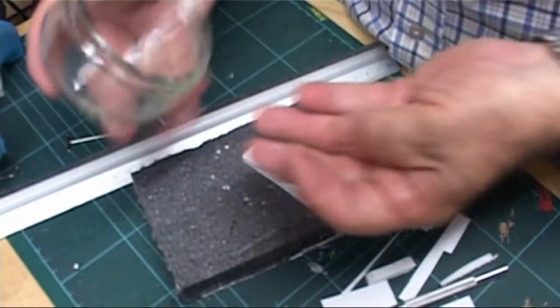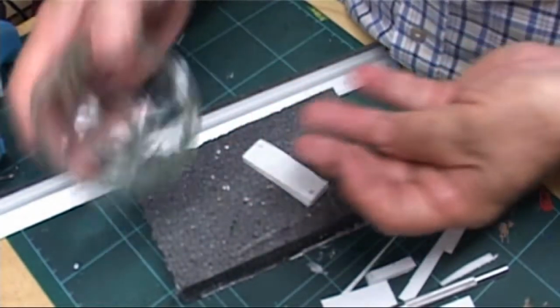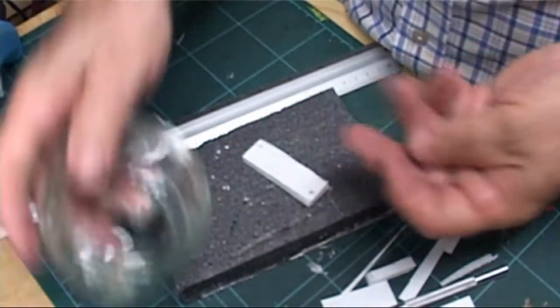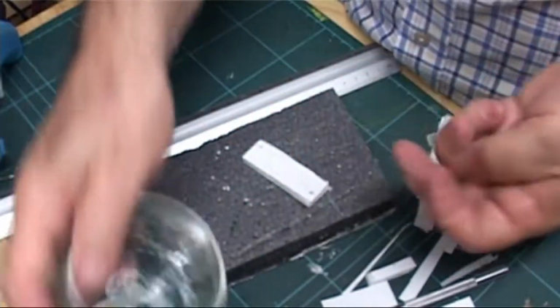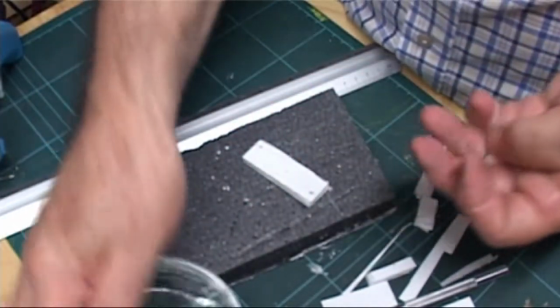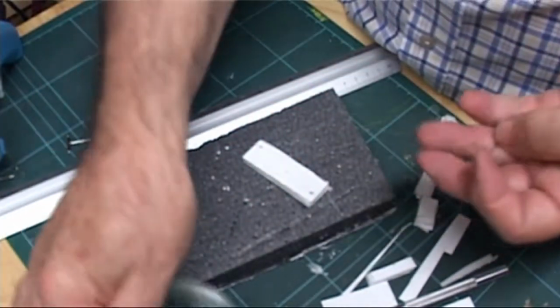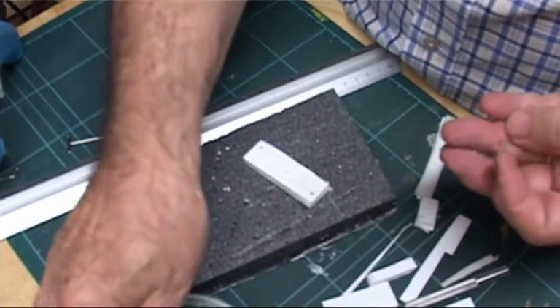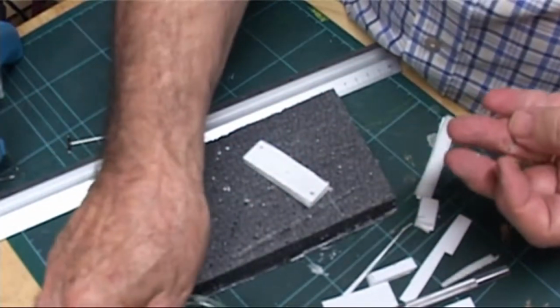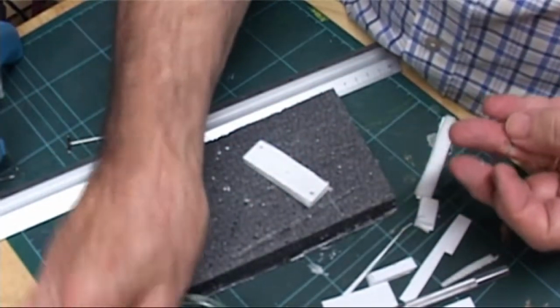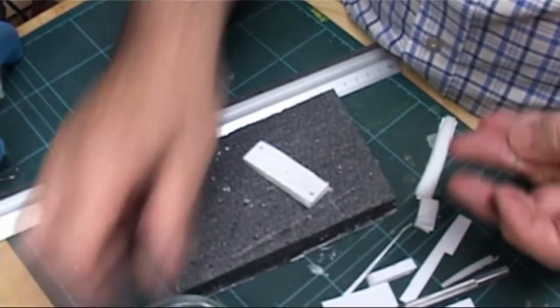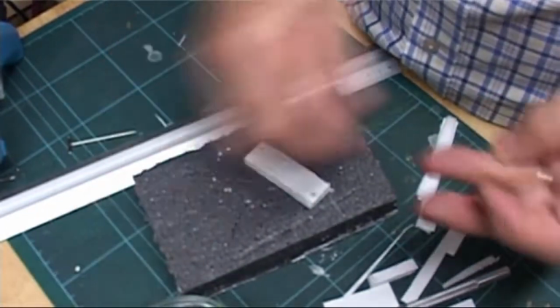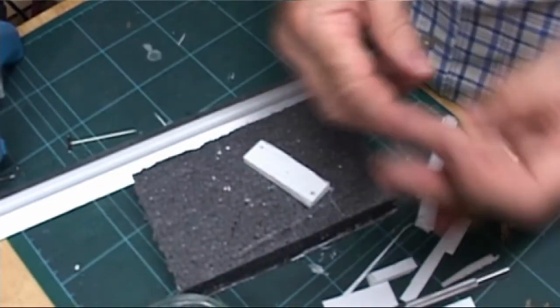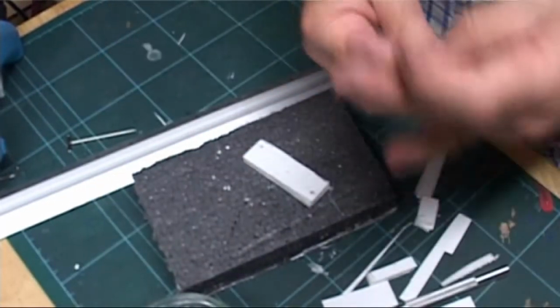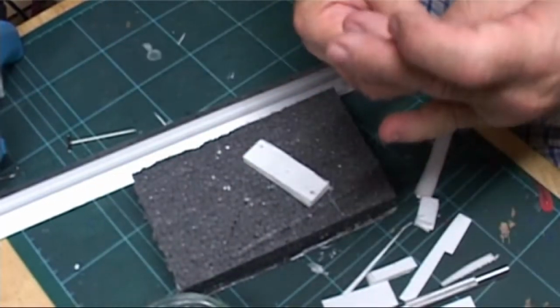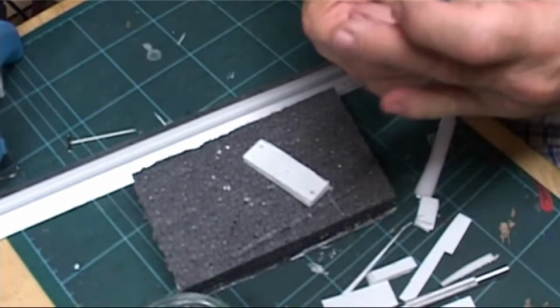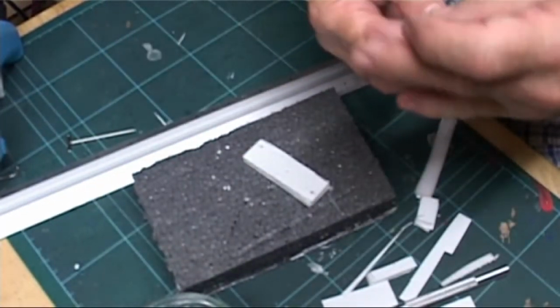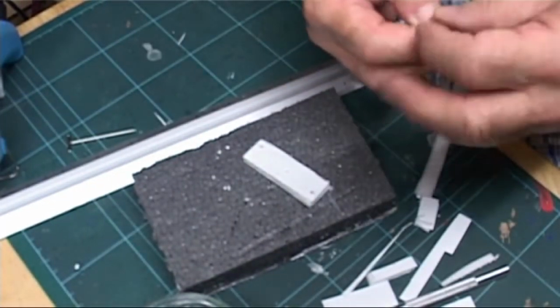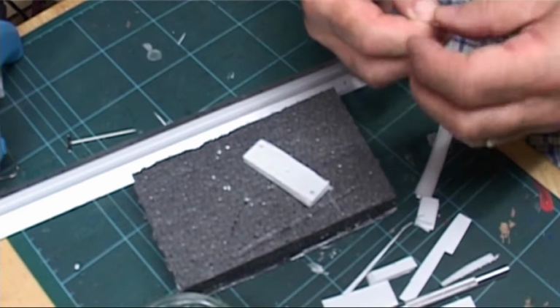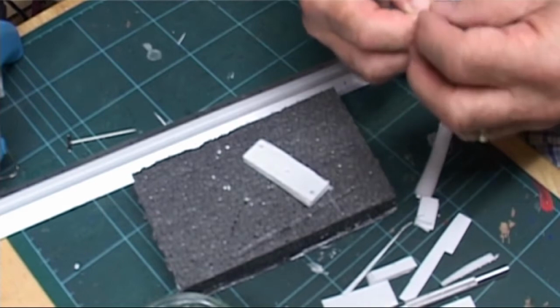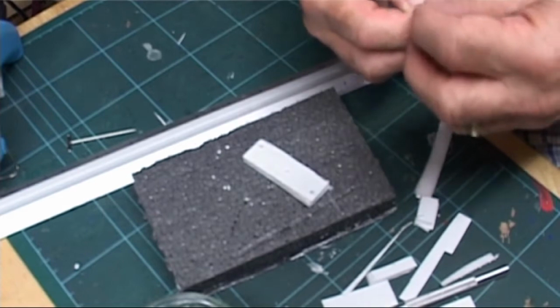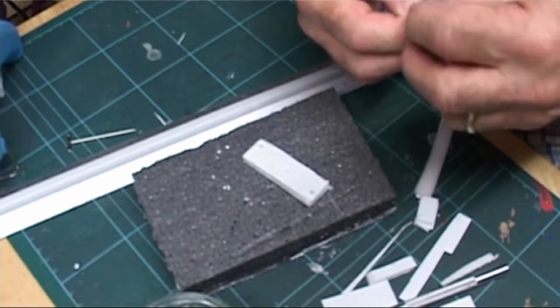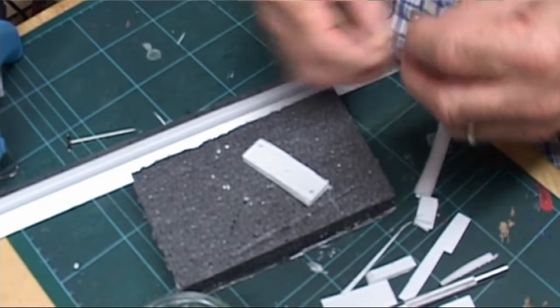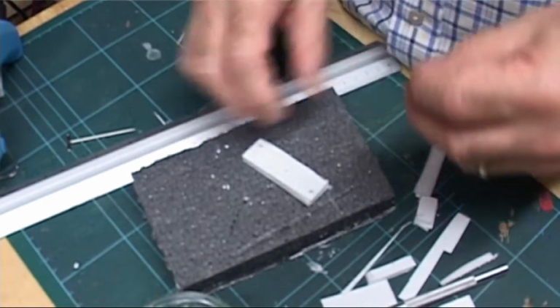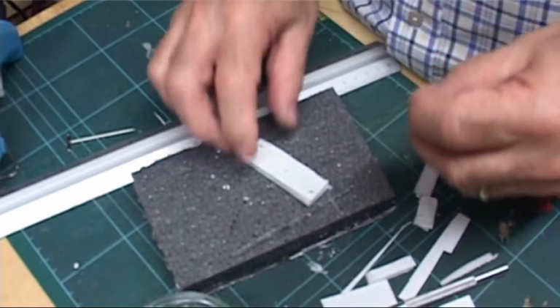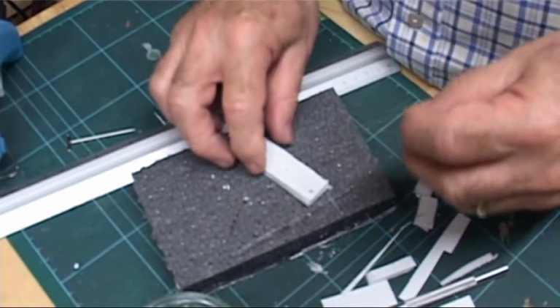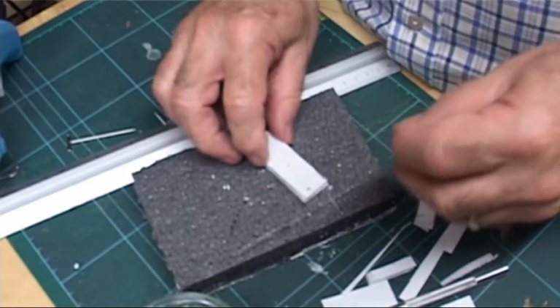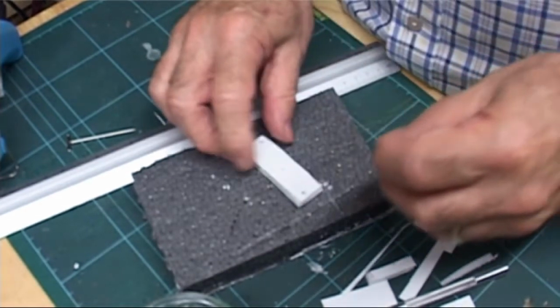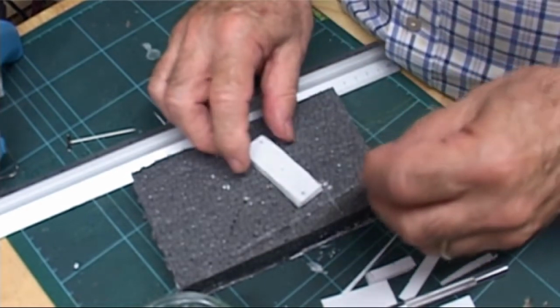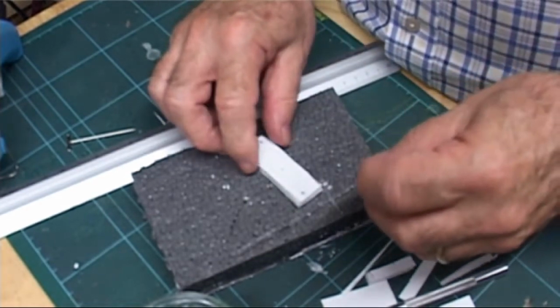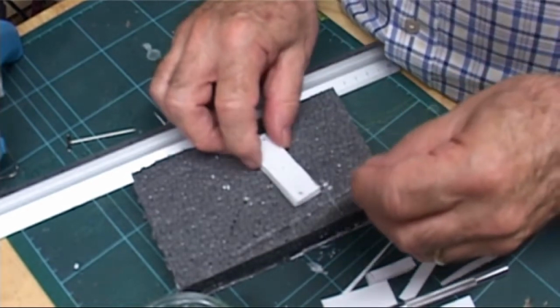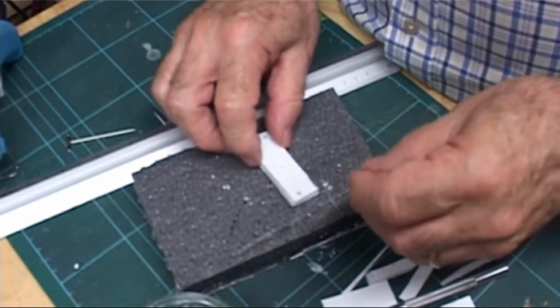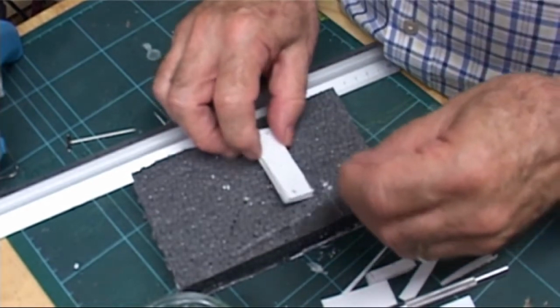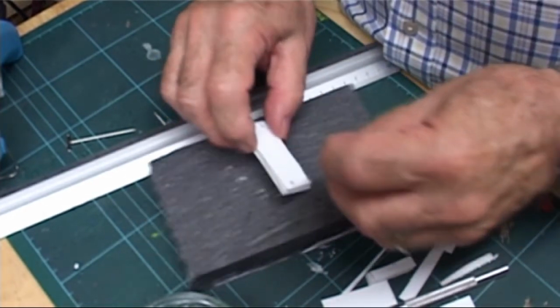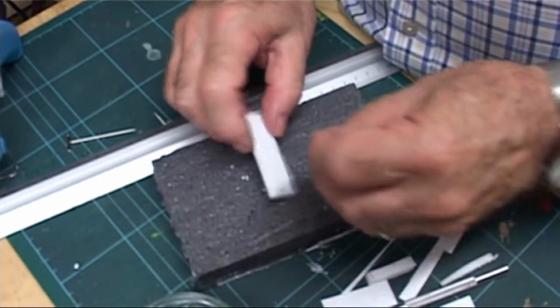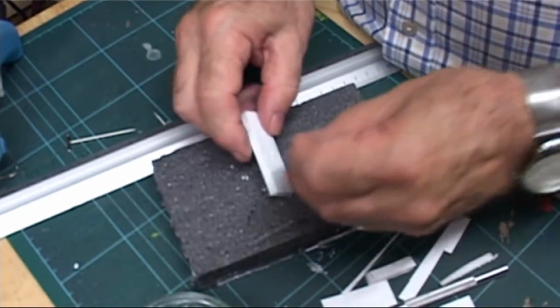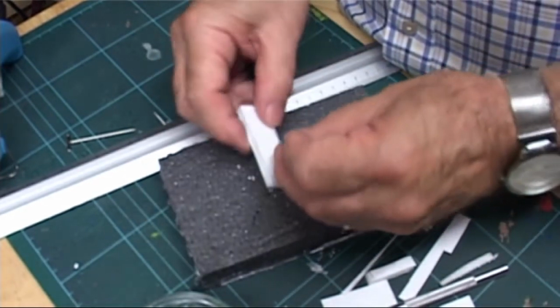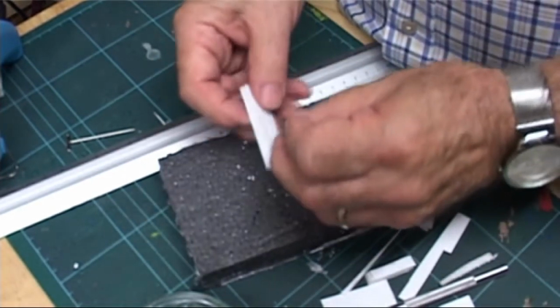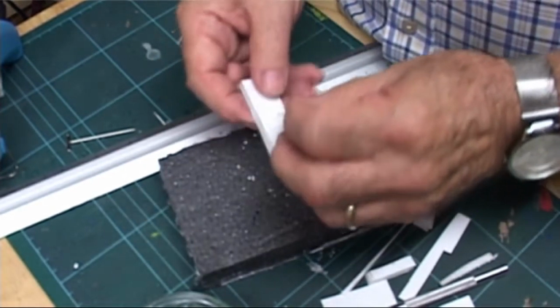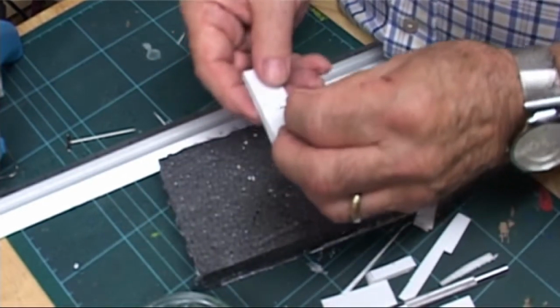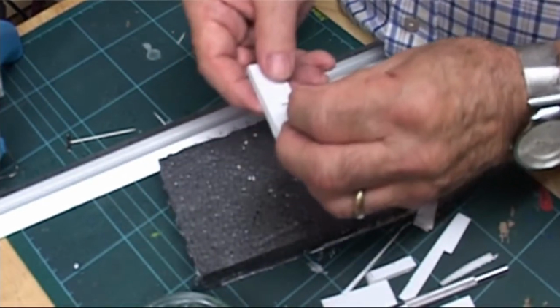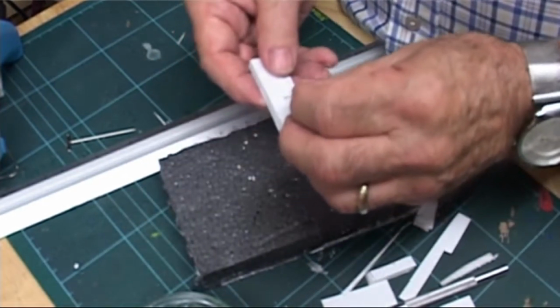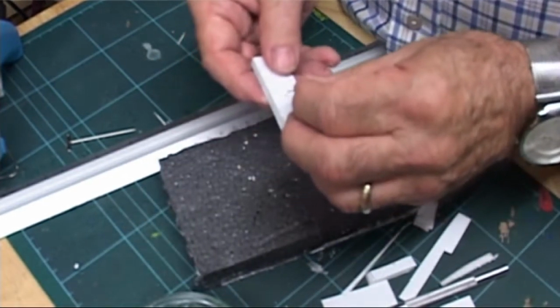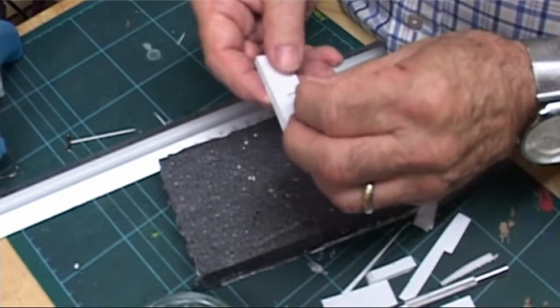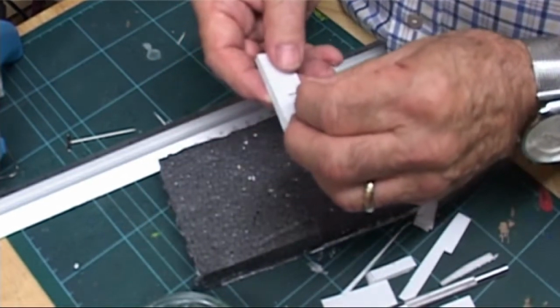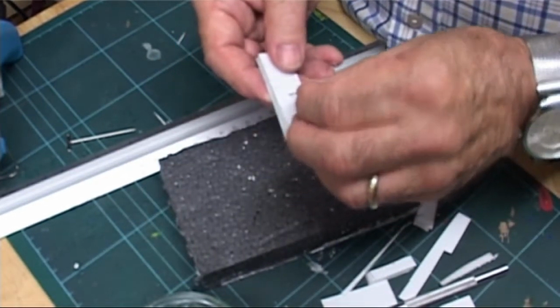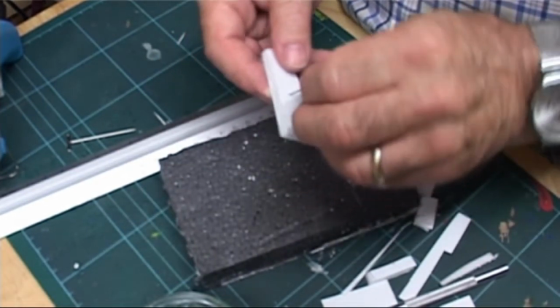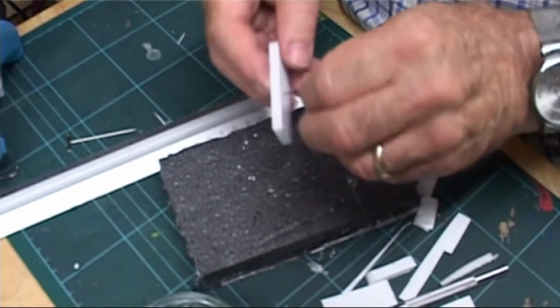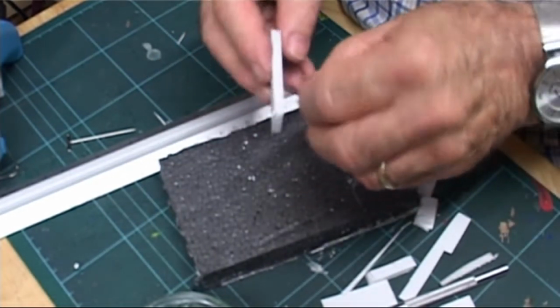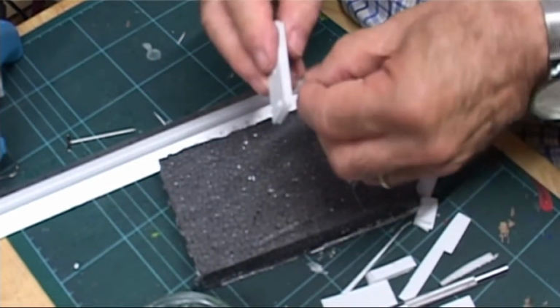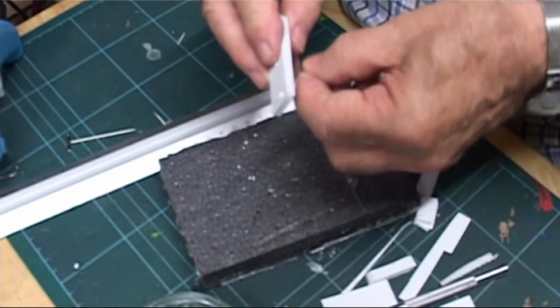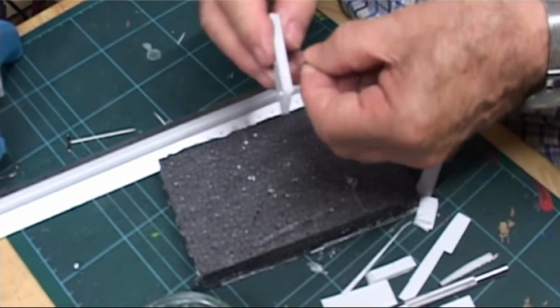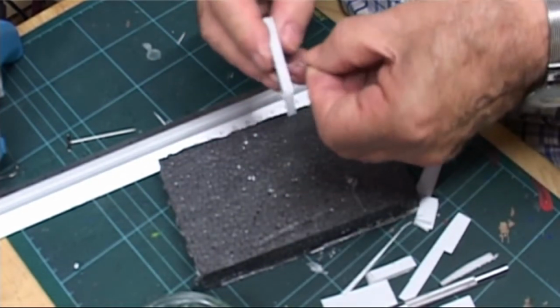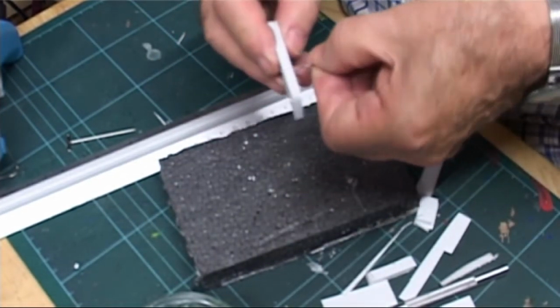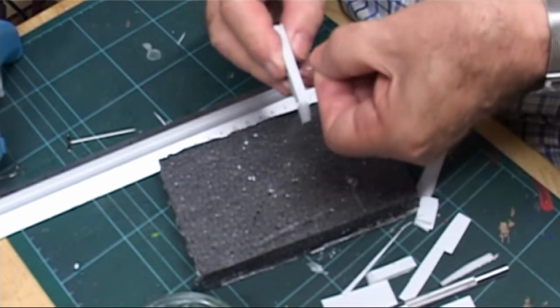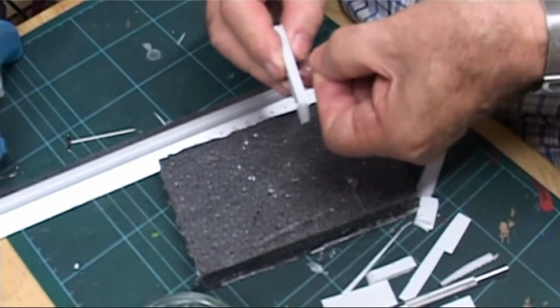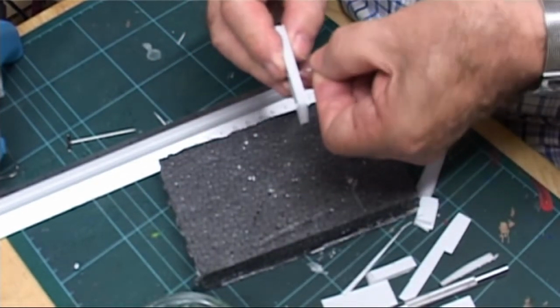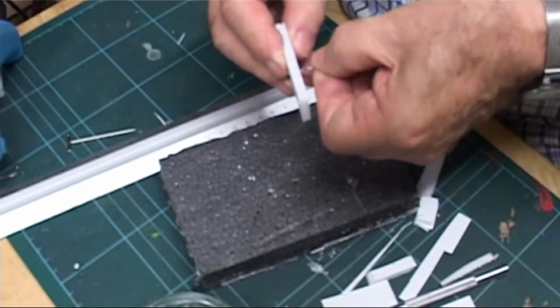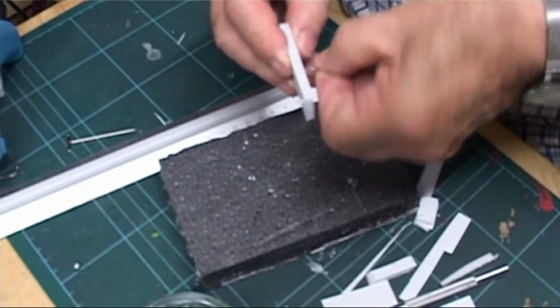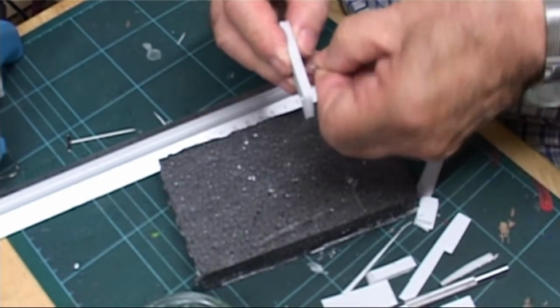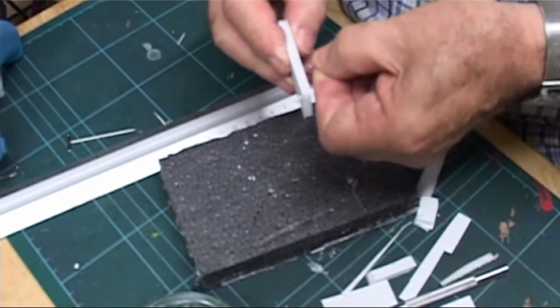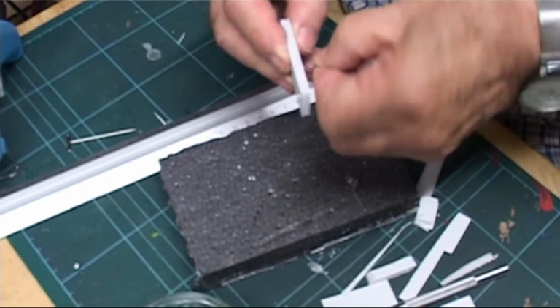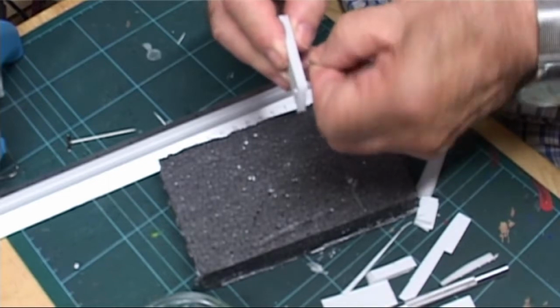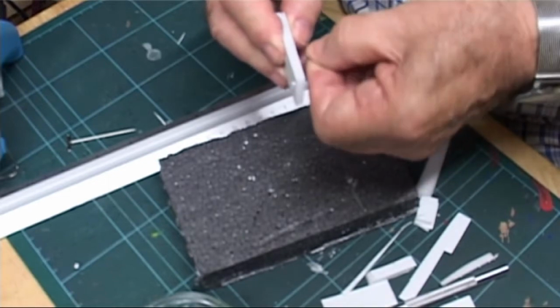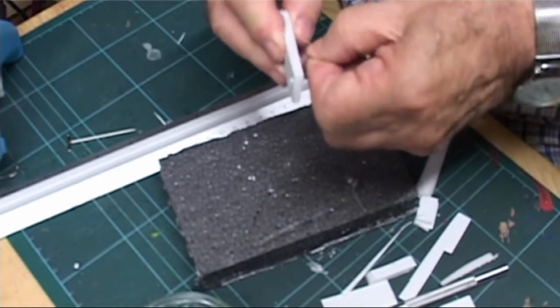The final step was to push a cut-off piece of actuating wire through the central hole and superglue it into position.